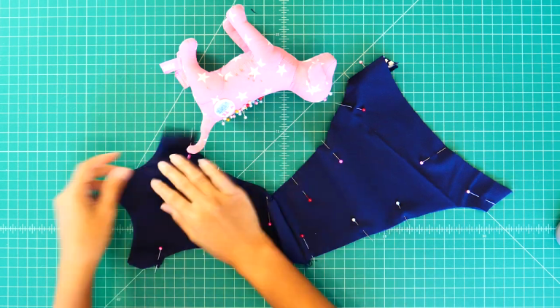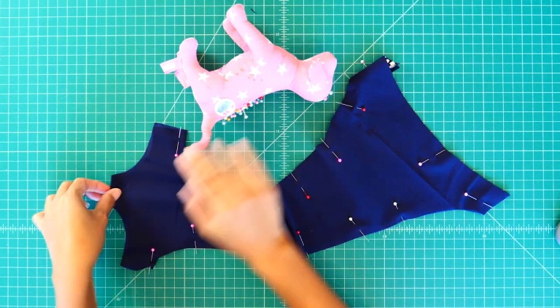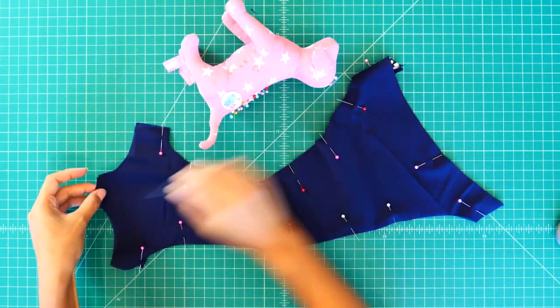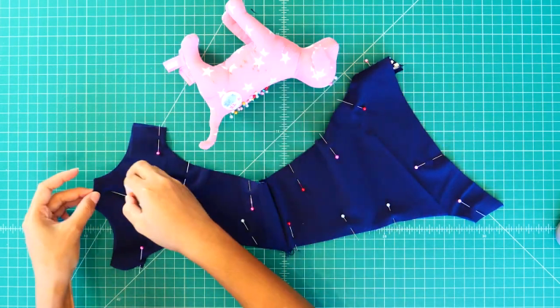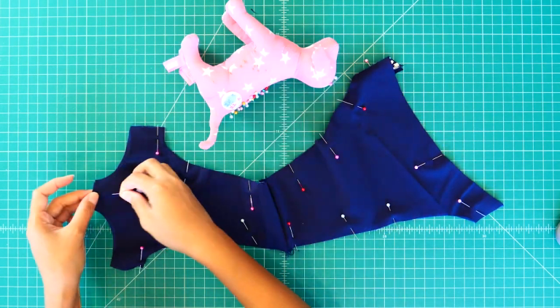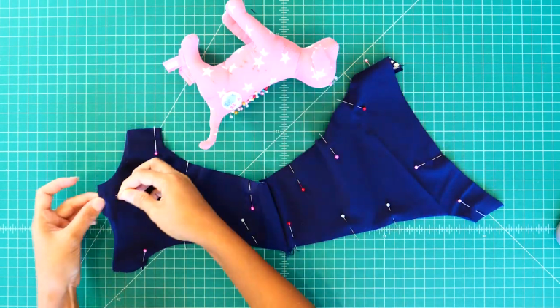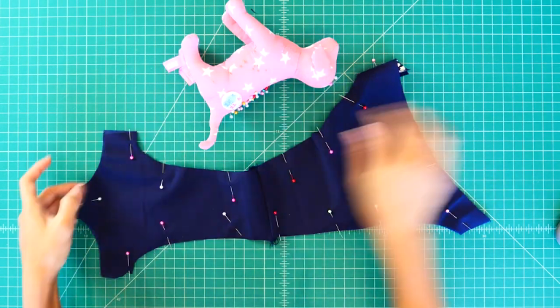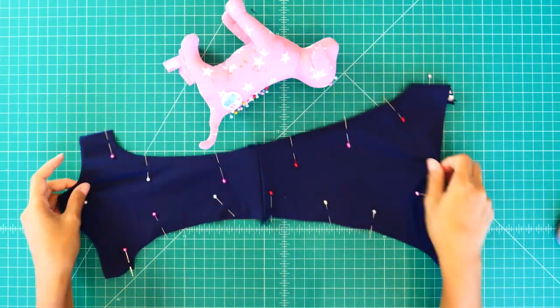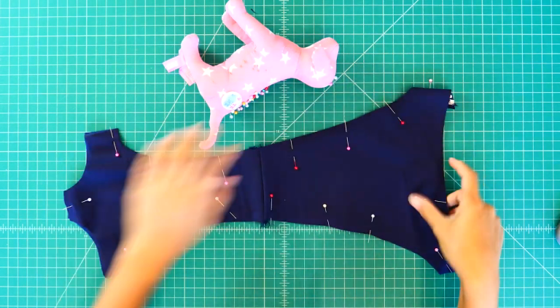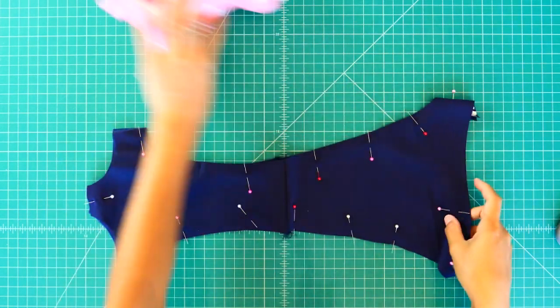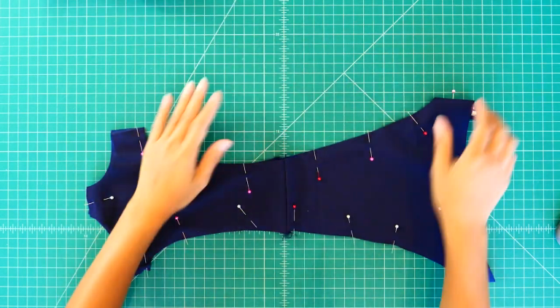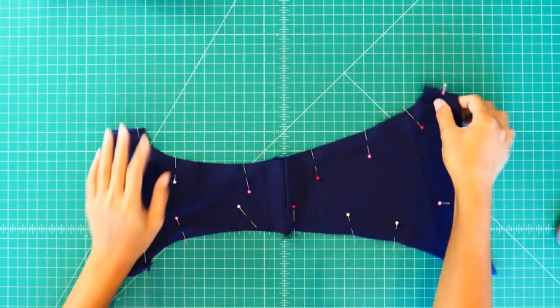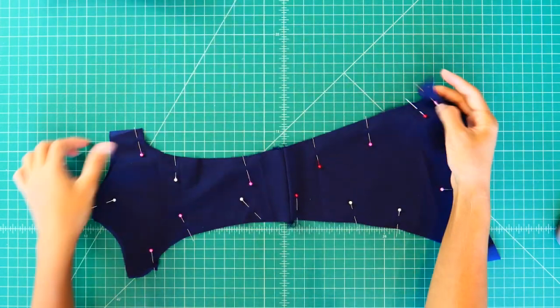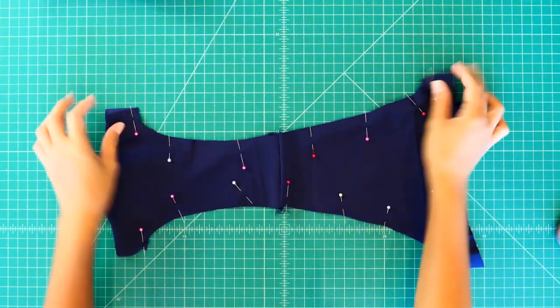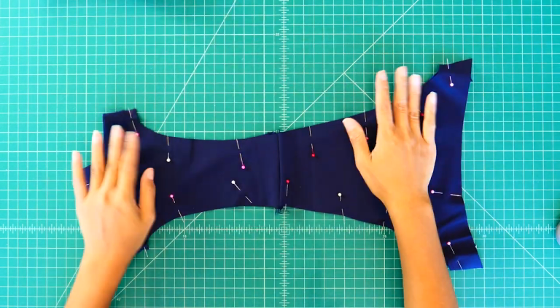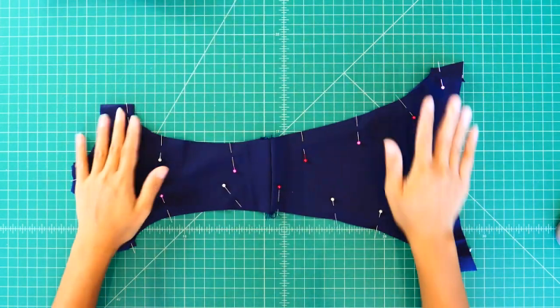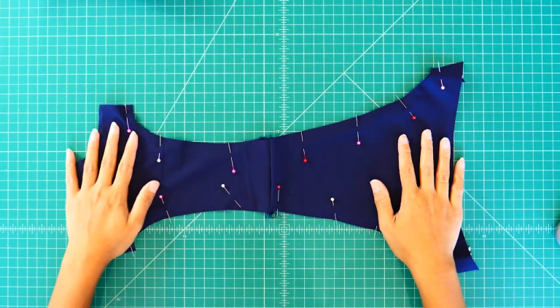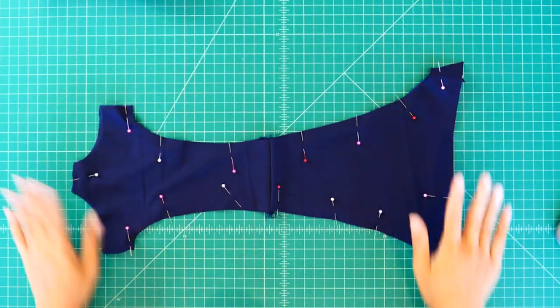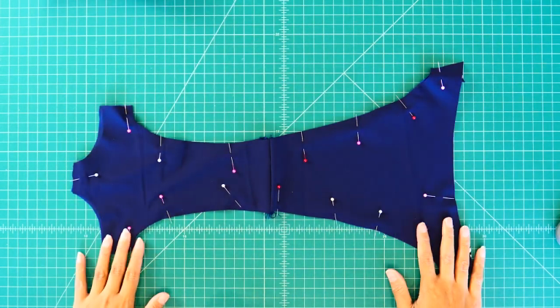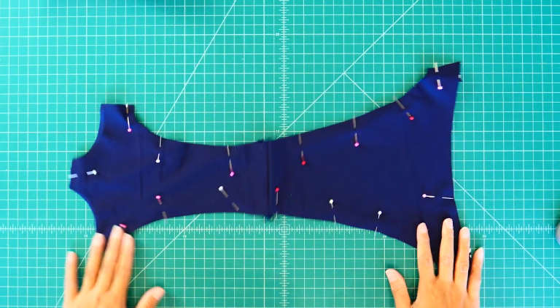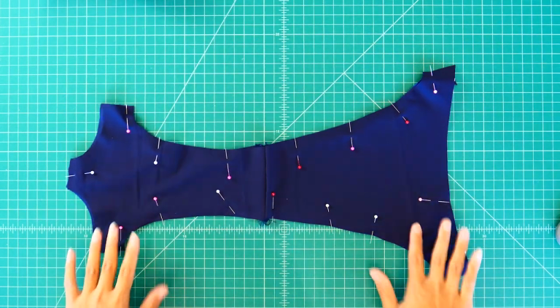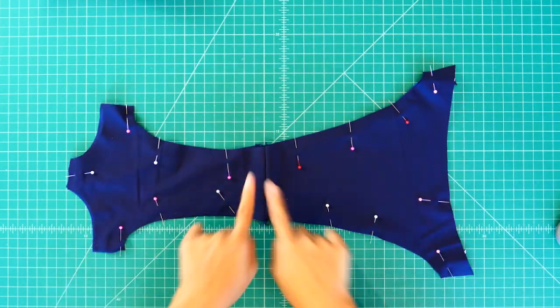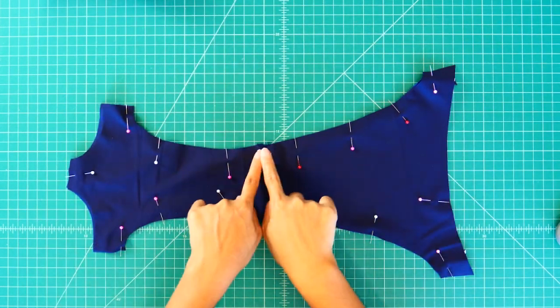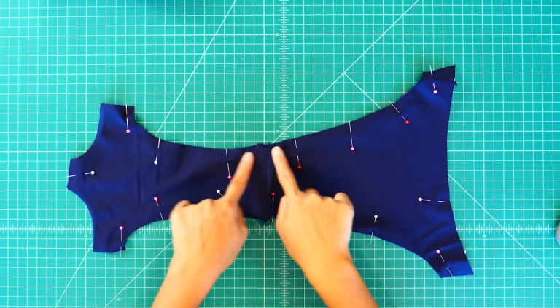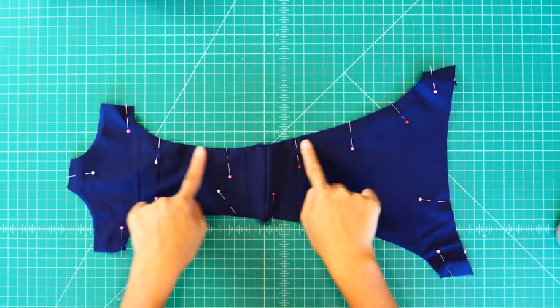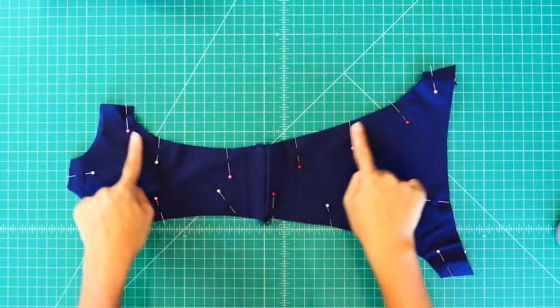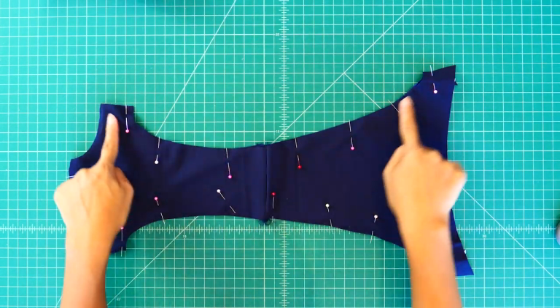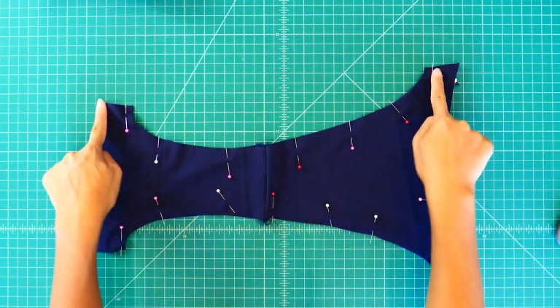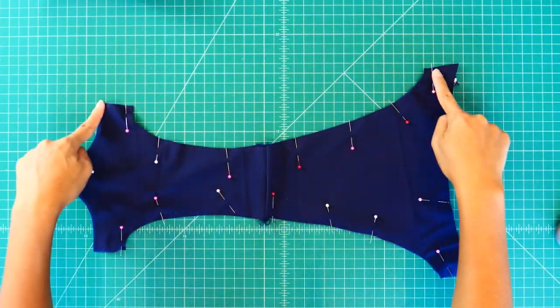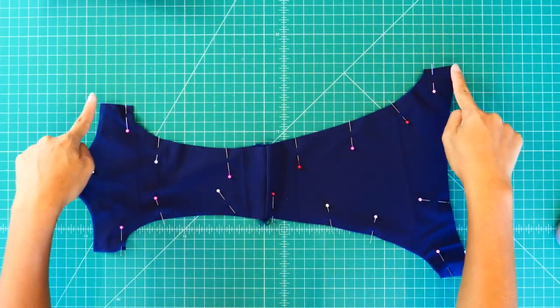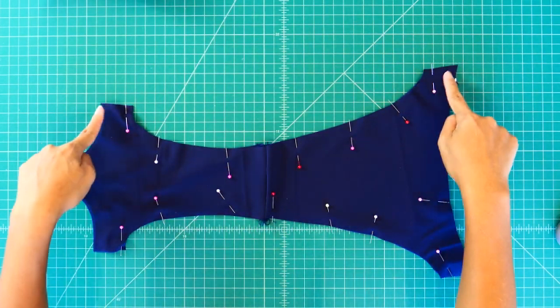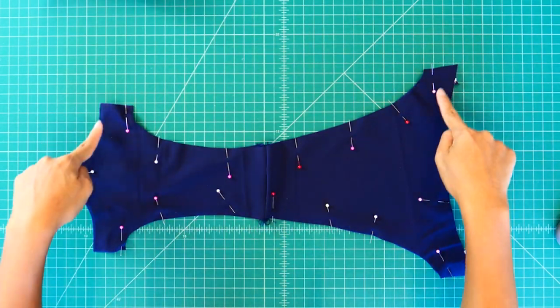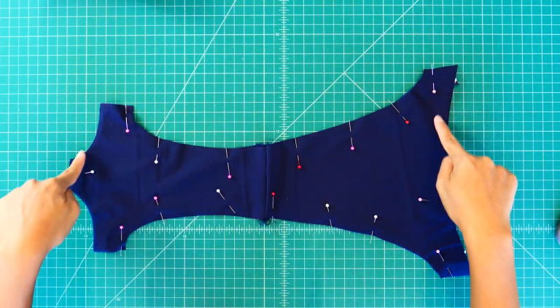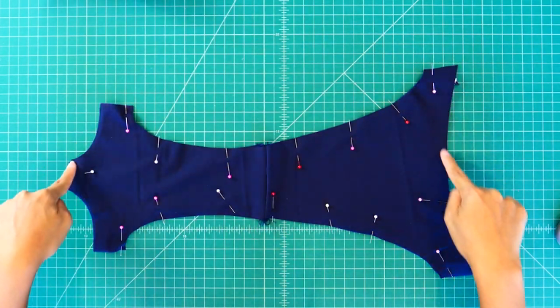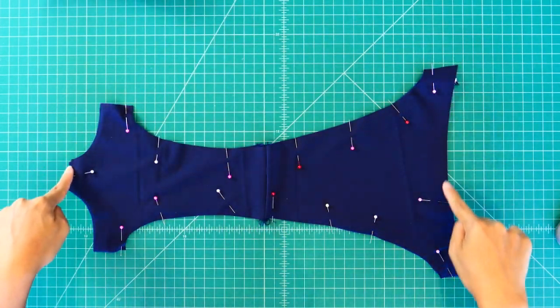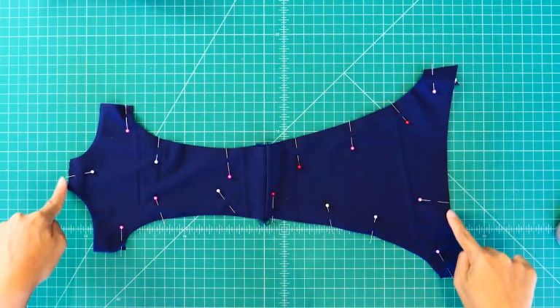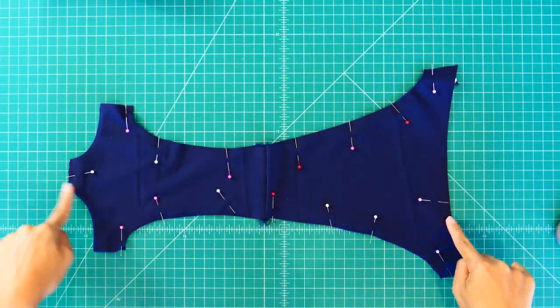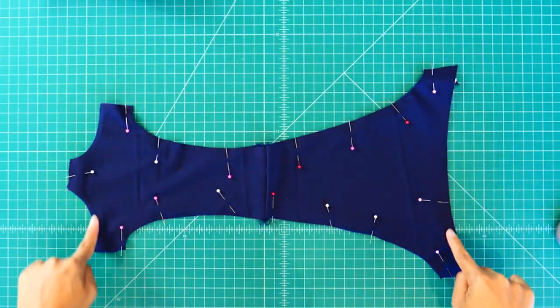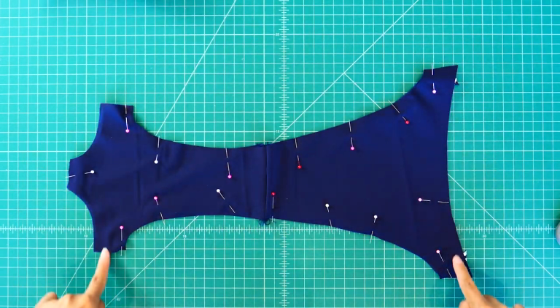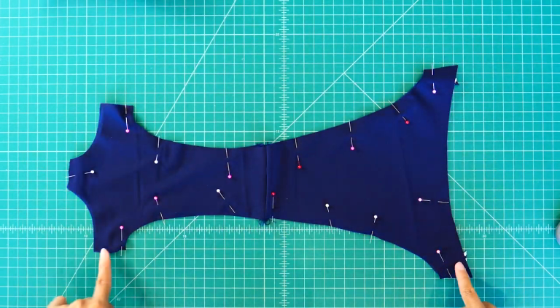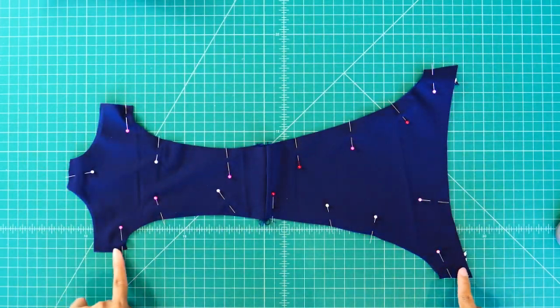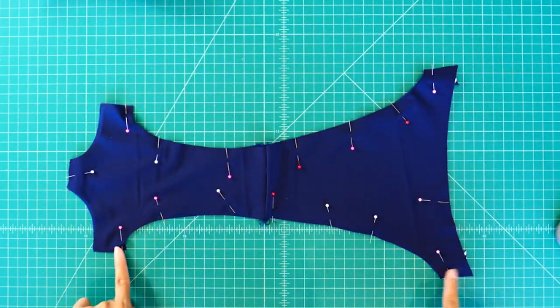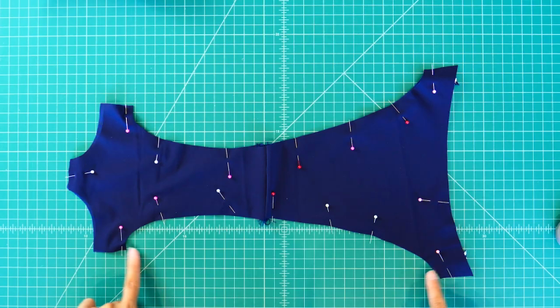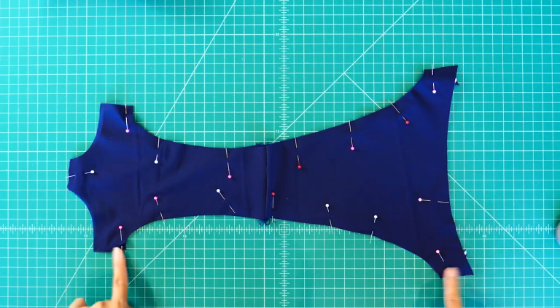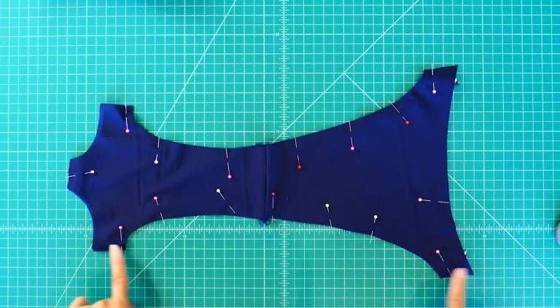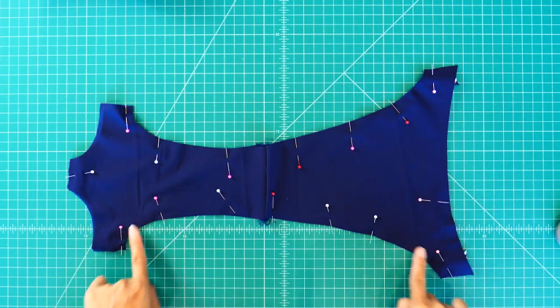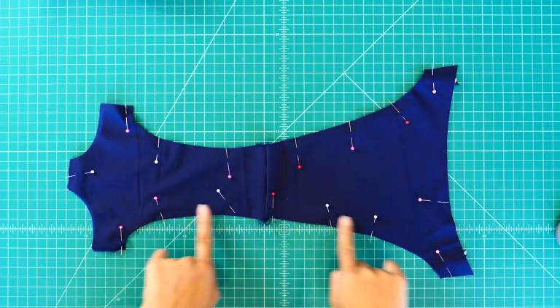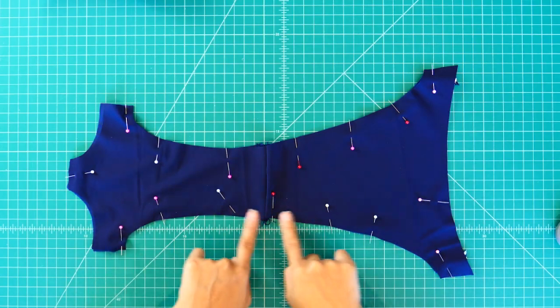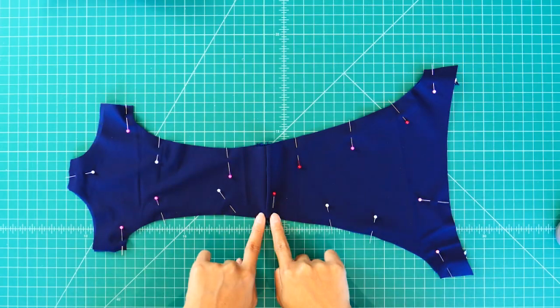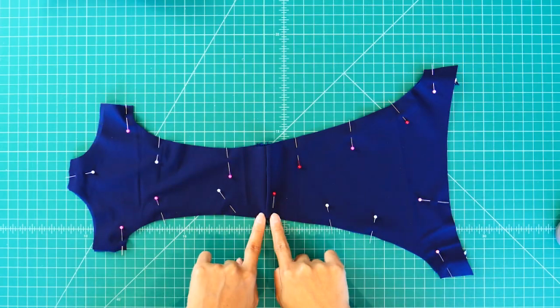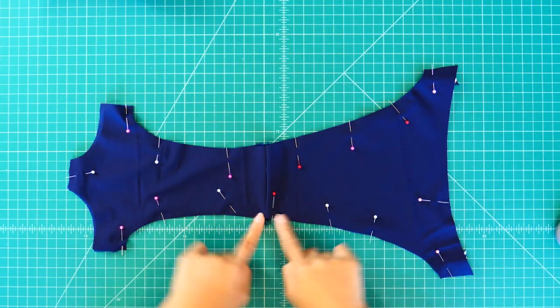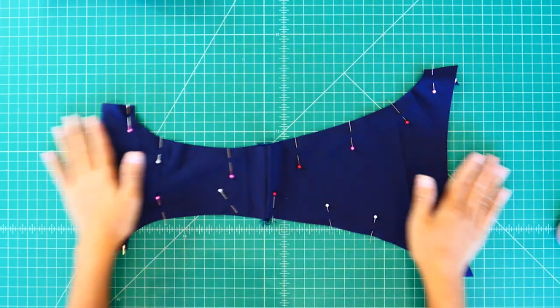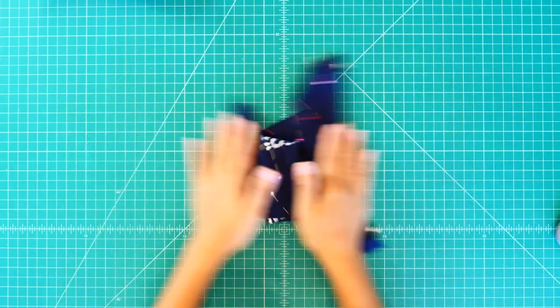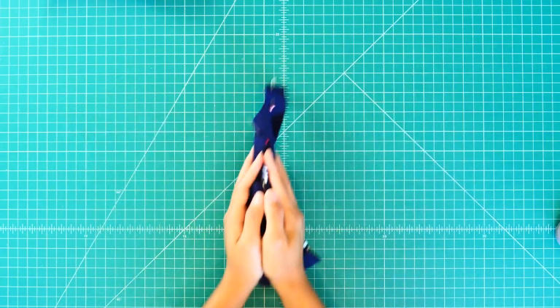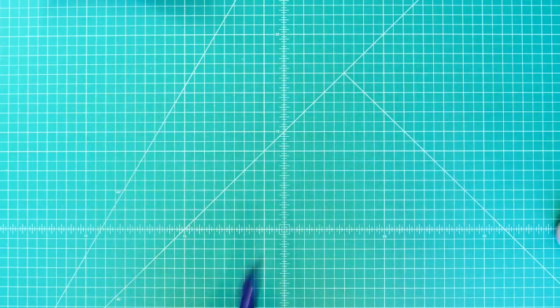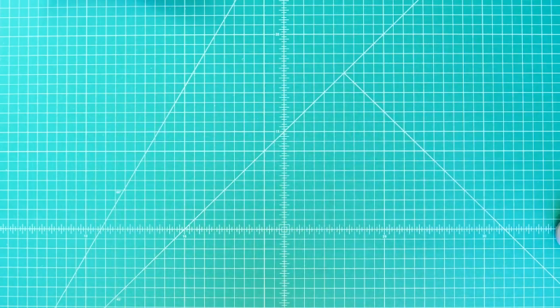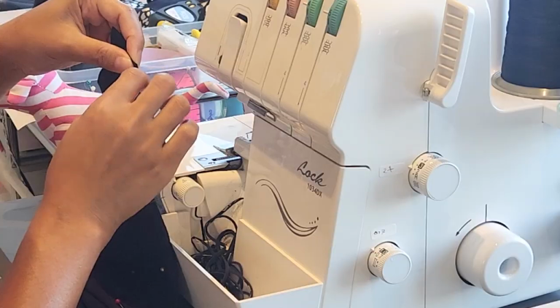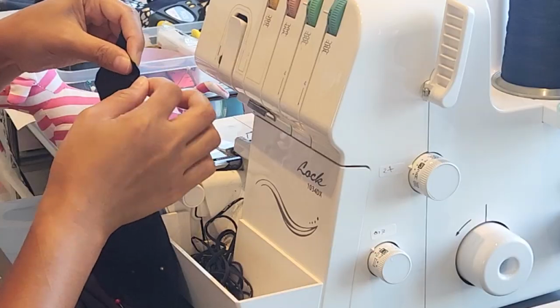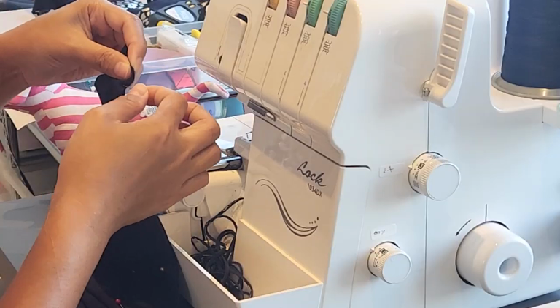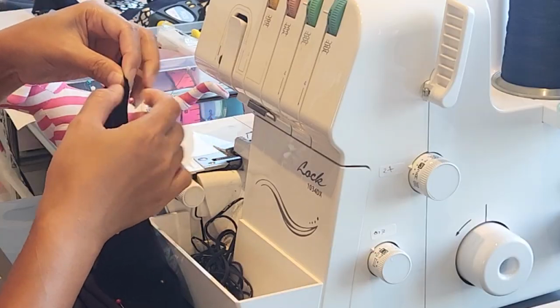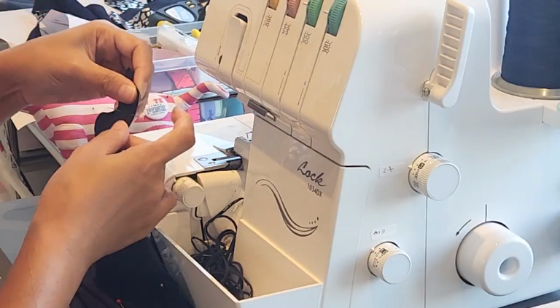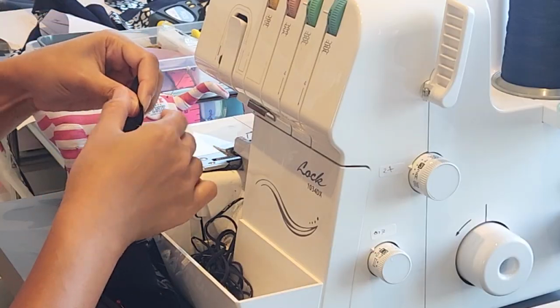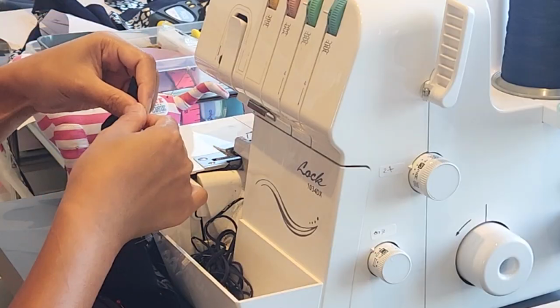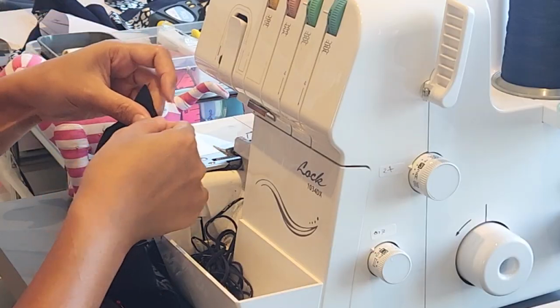I will be using my four-thread overlock stitch, but if you do not have a serger, you can use a zigzag stitch.